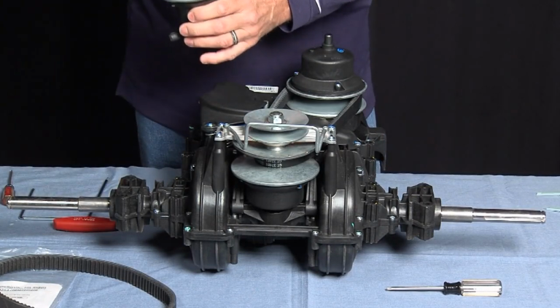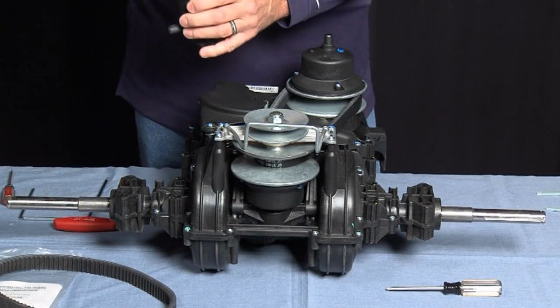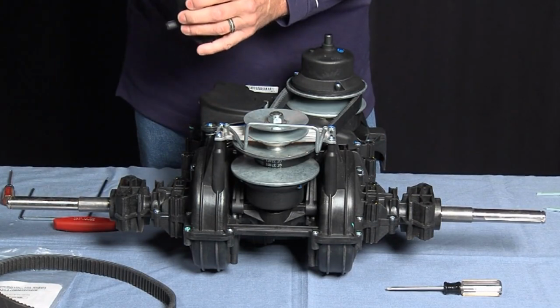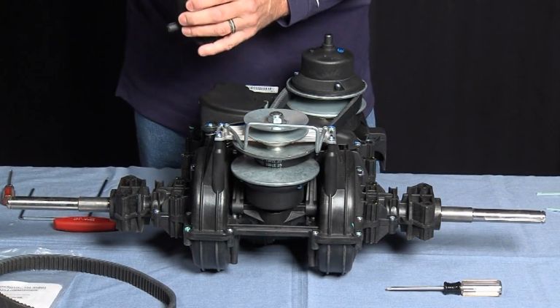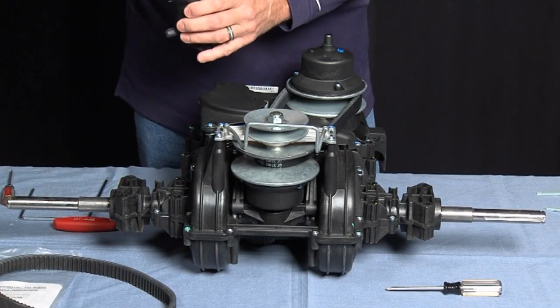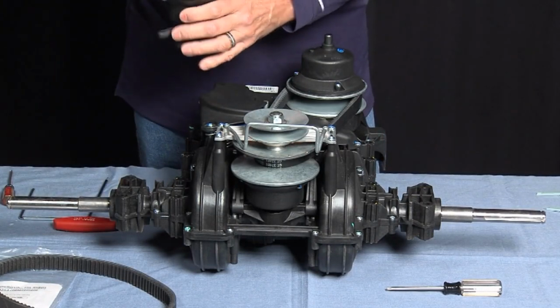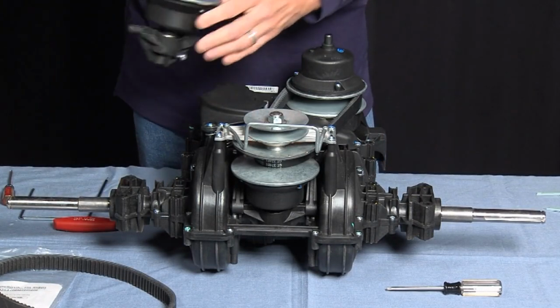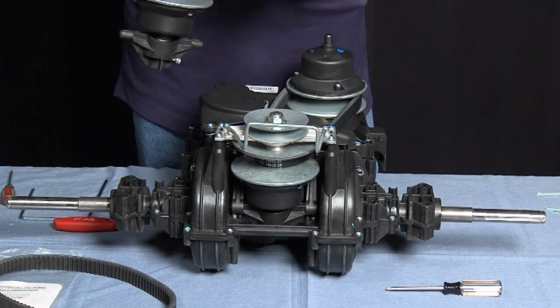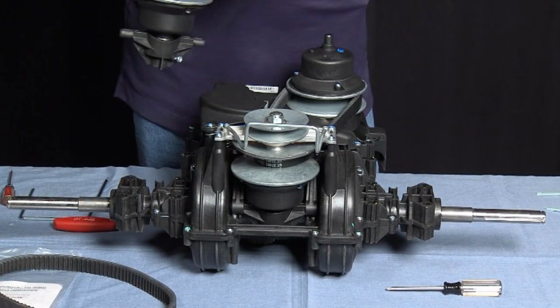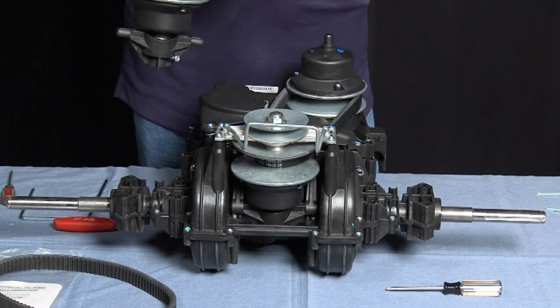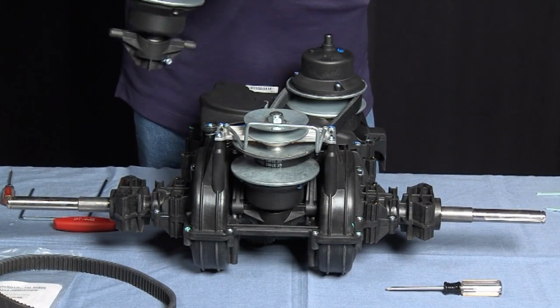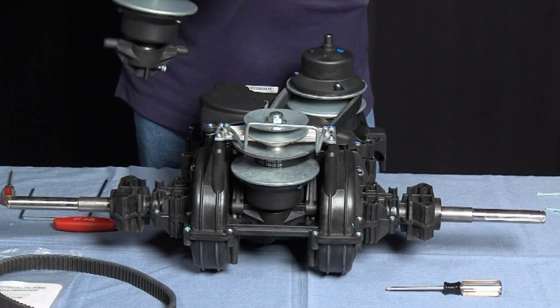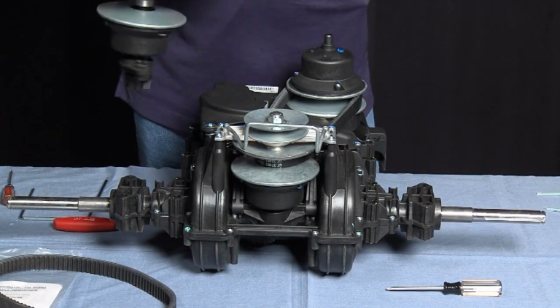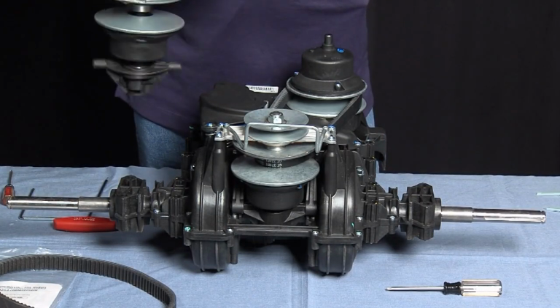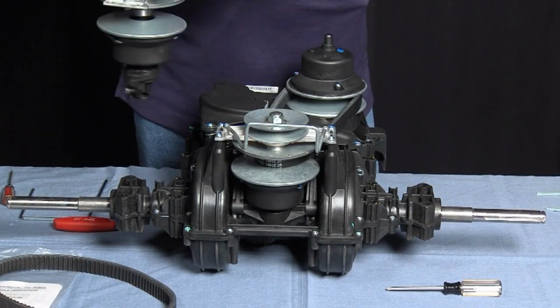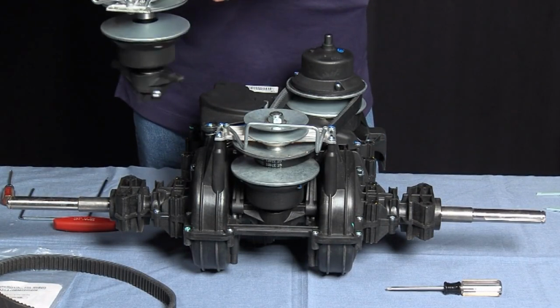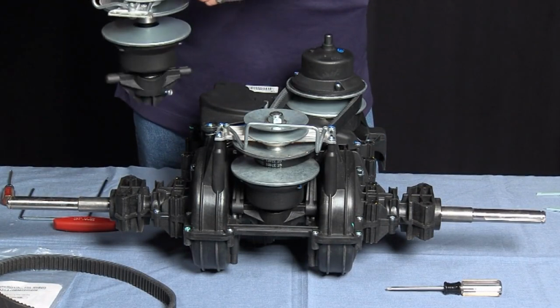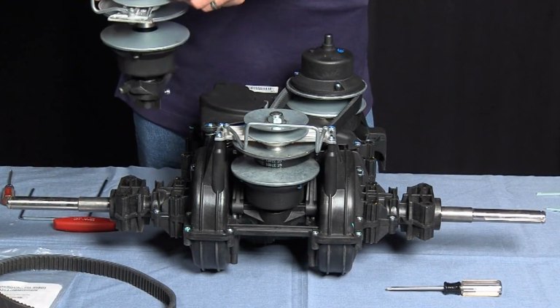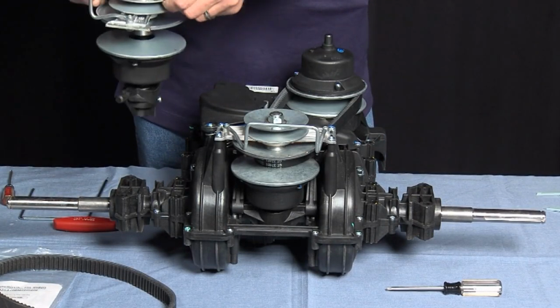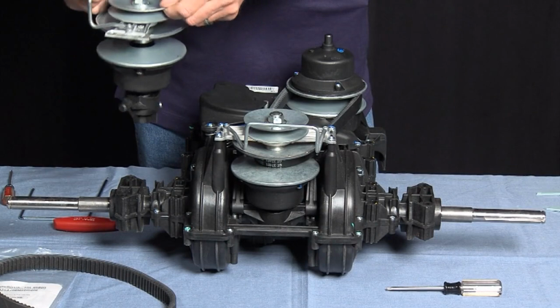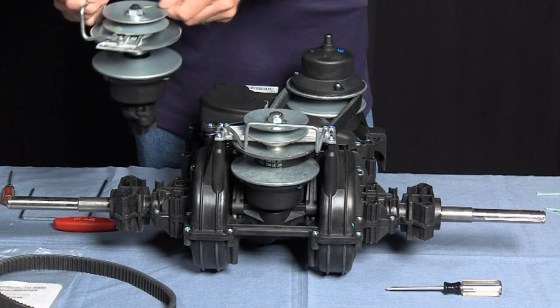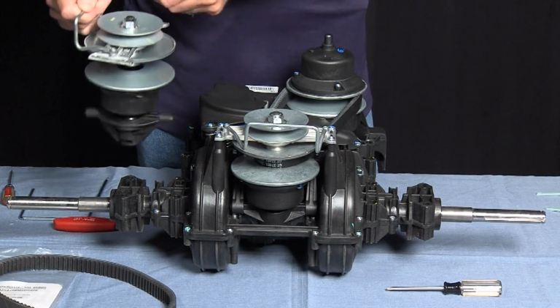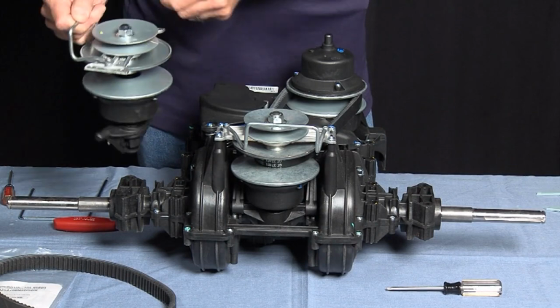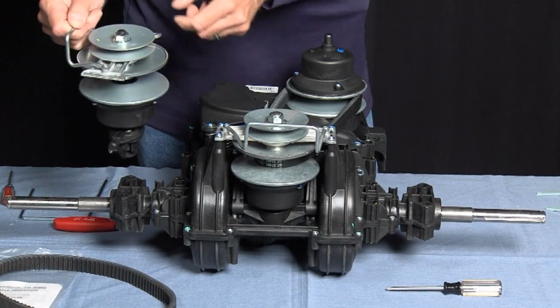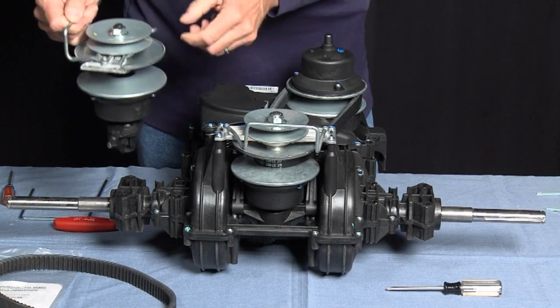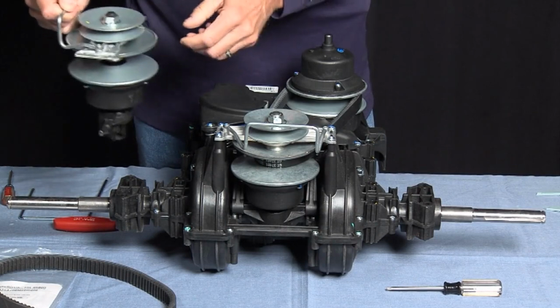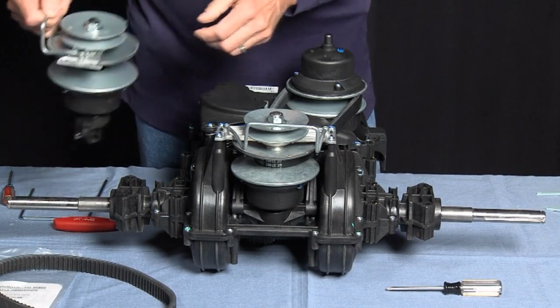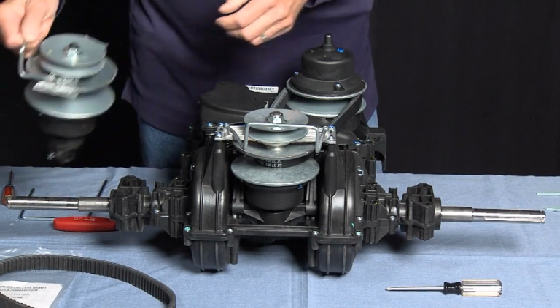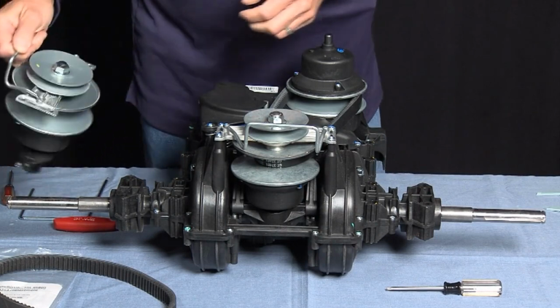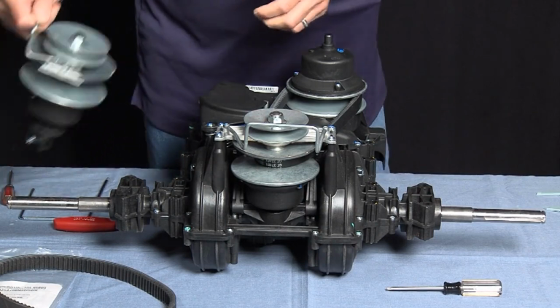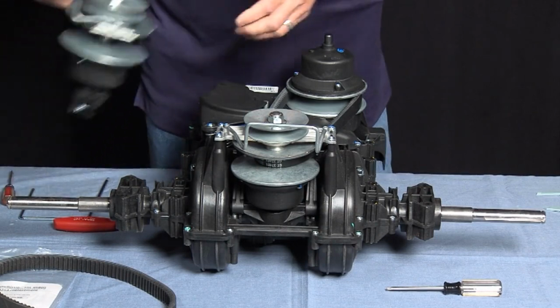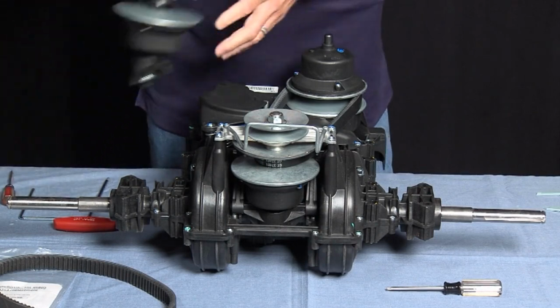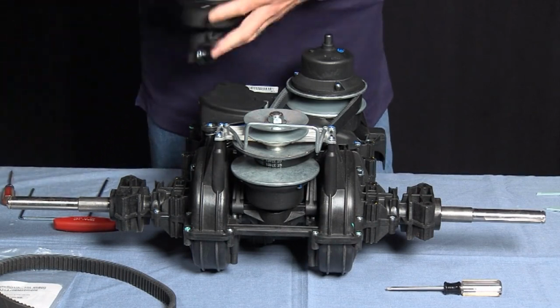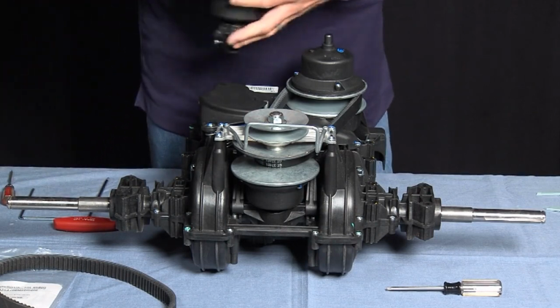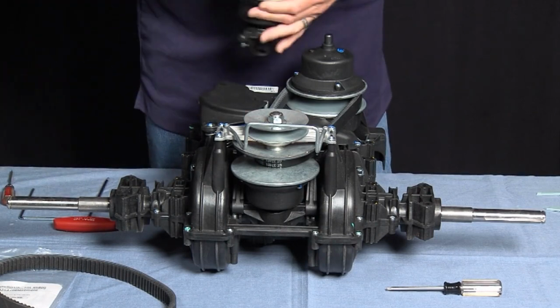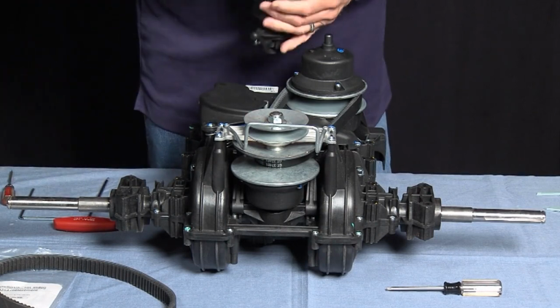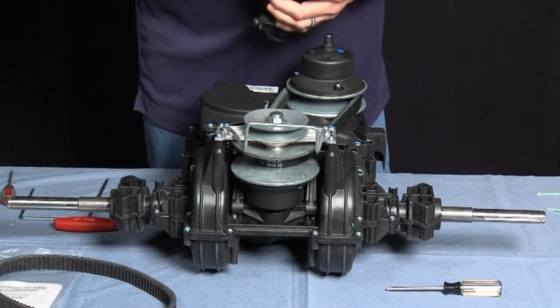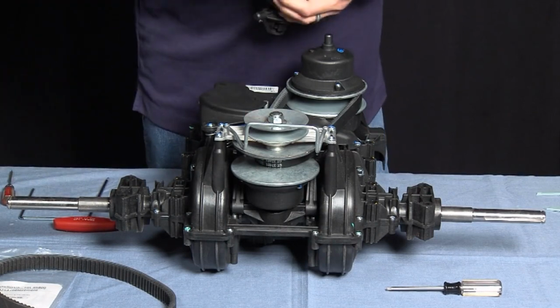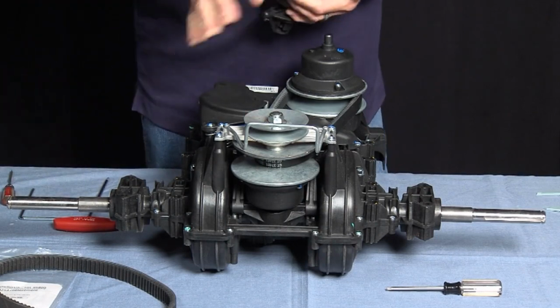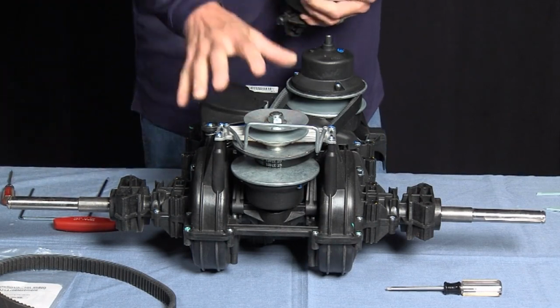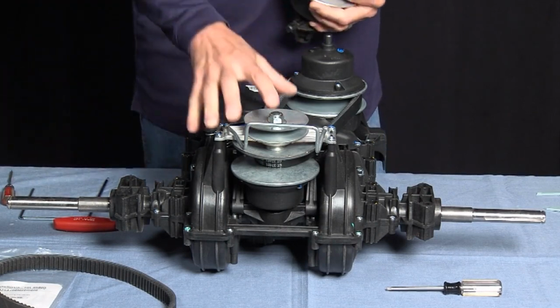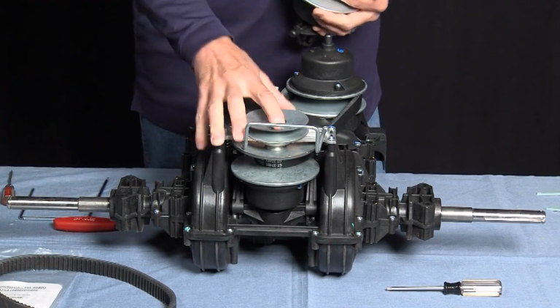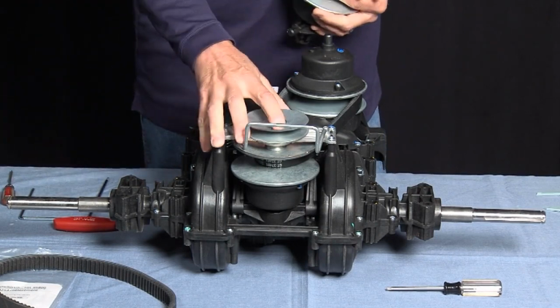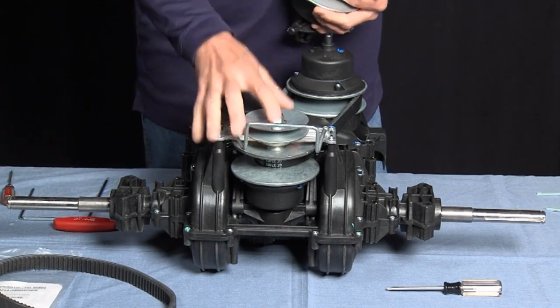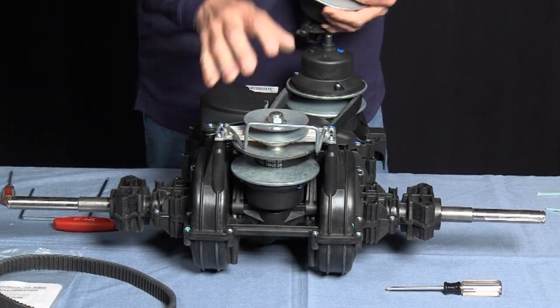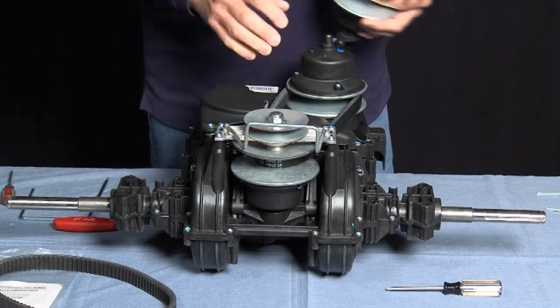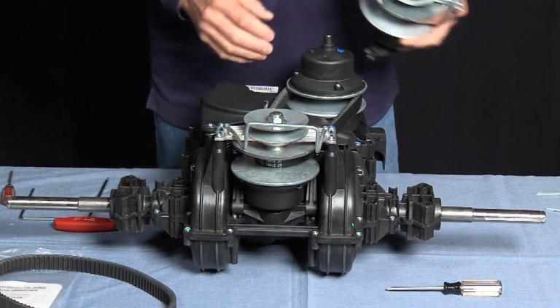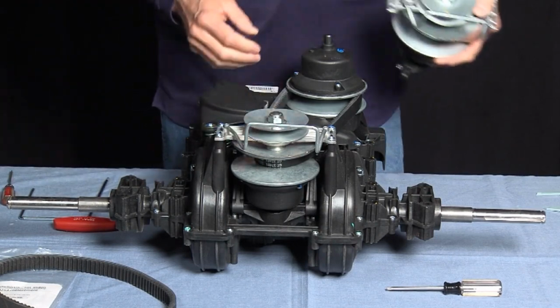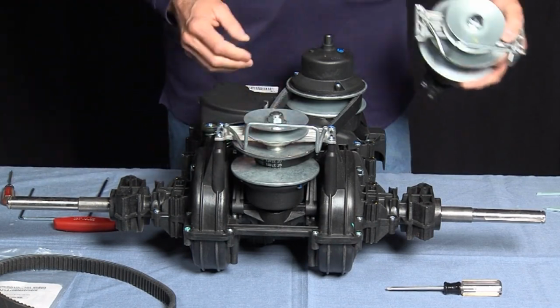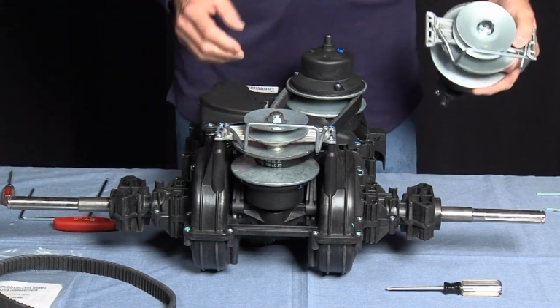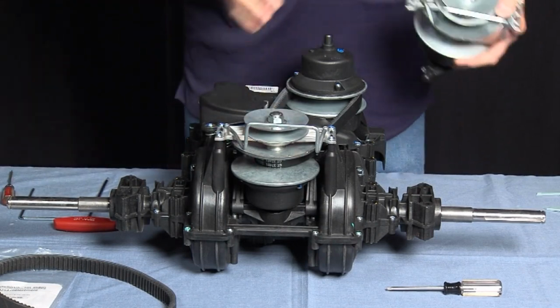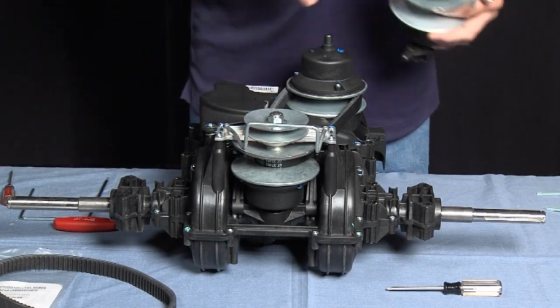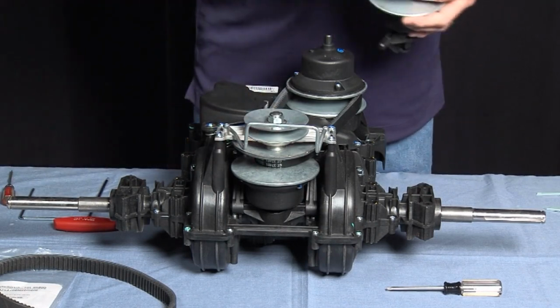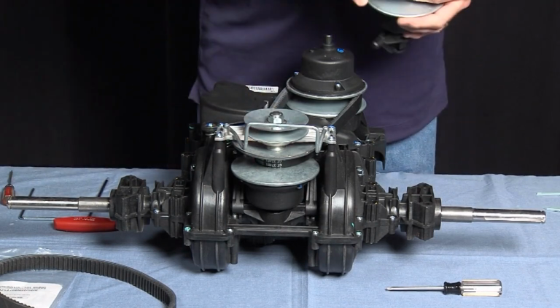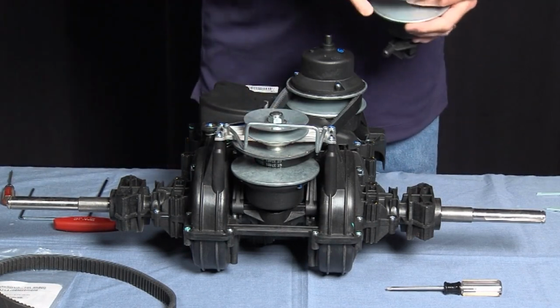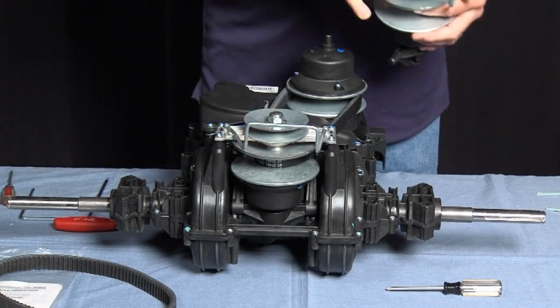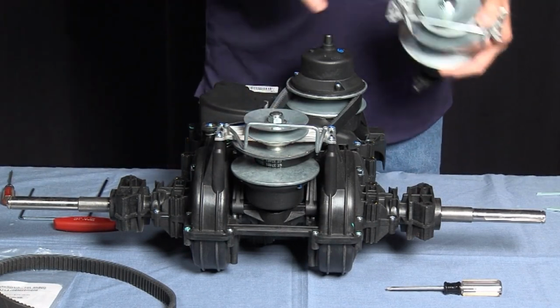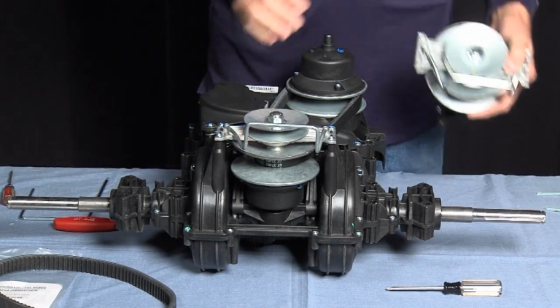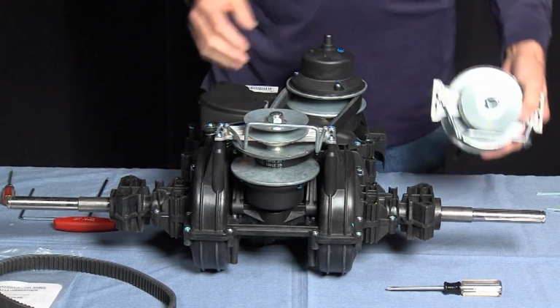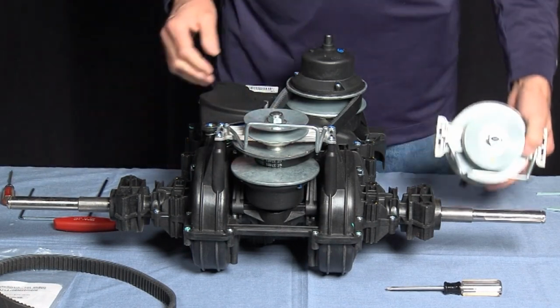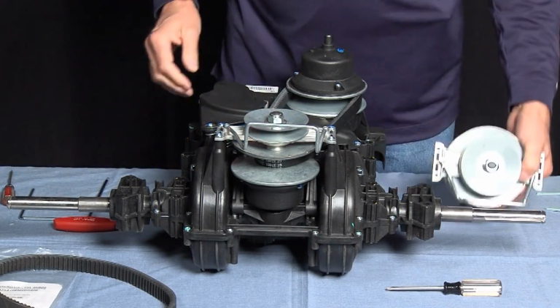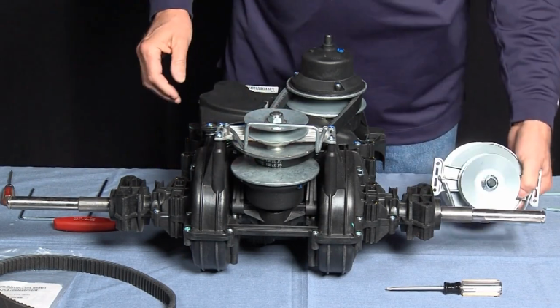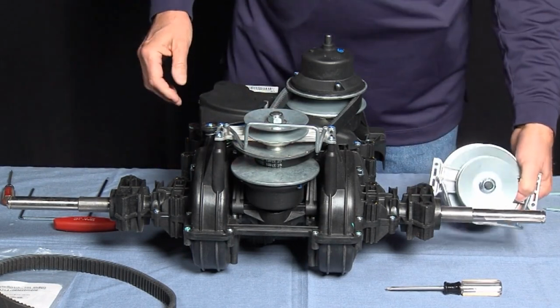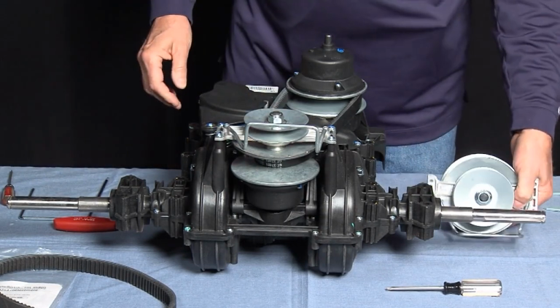Always check to make sure that the unit does spin freely, and we're going to change this unit out to the correct unit.